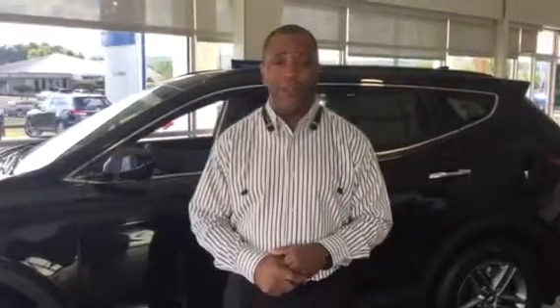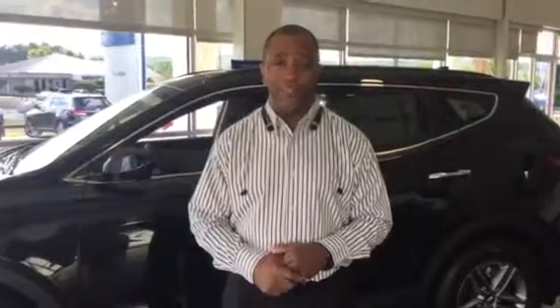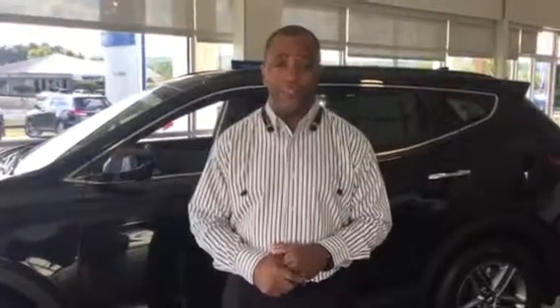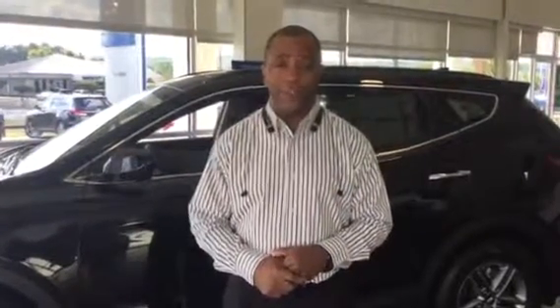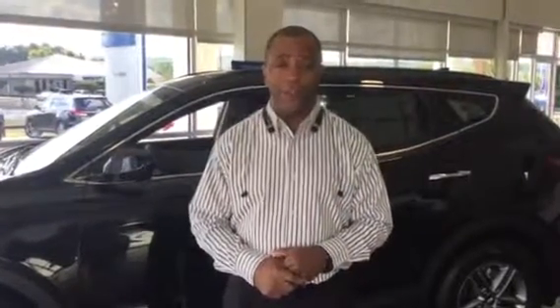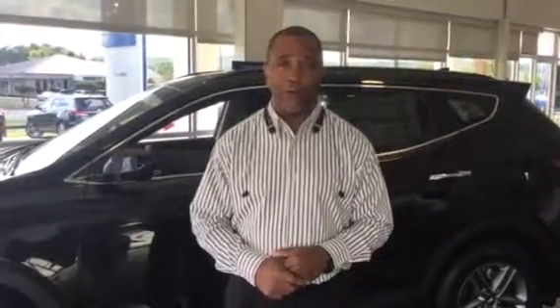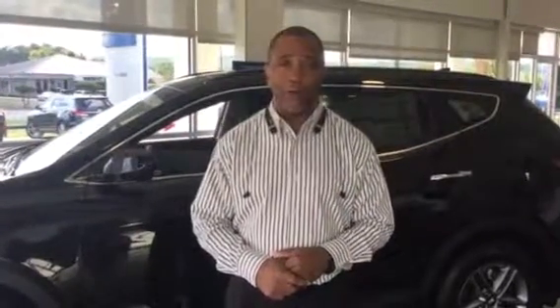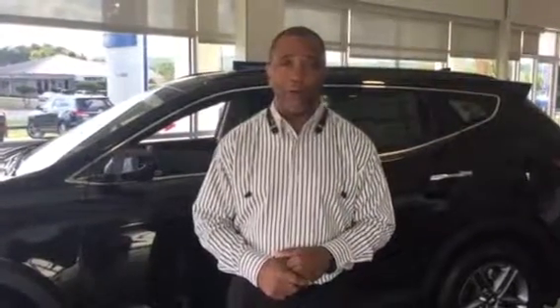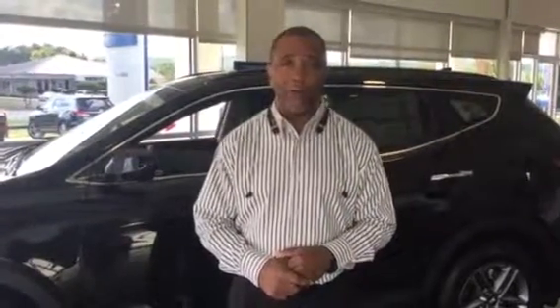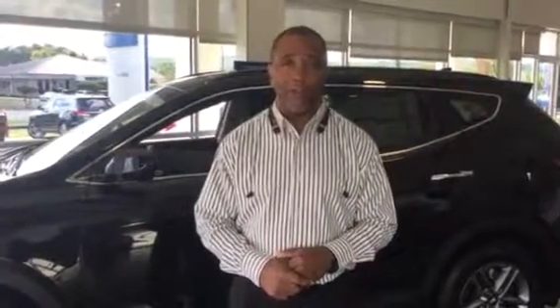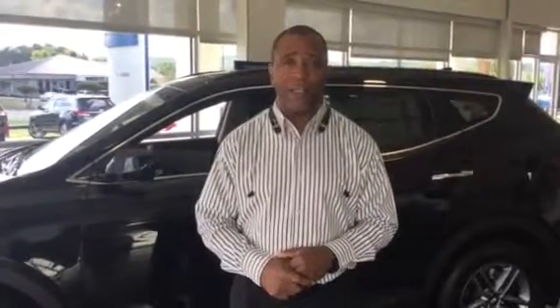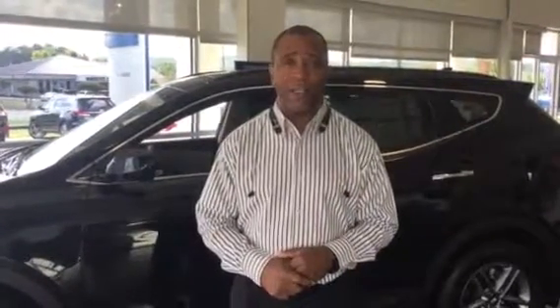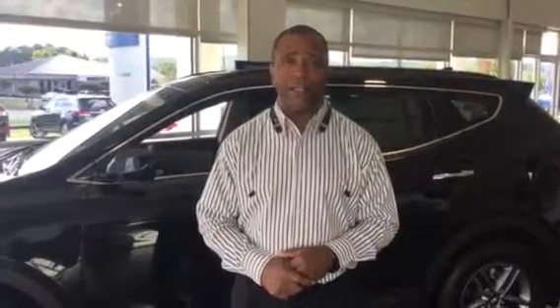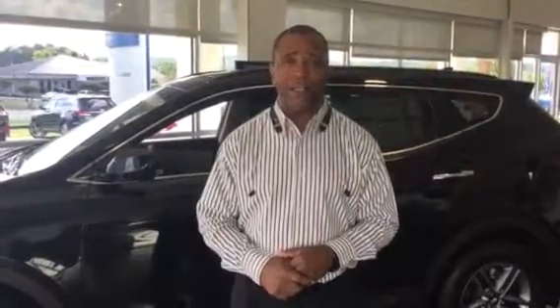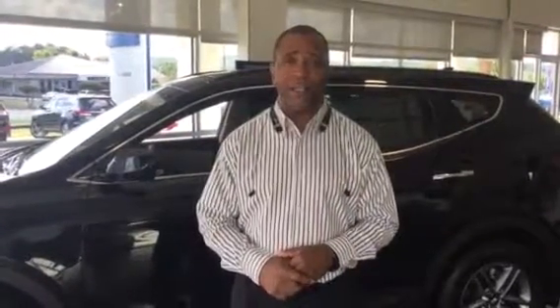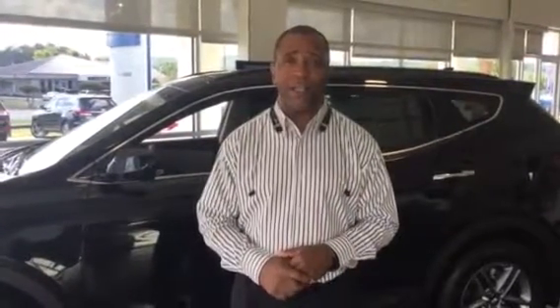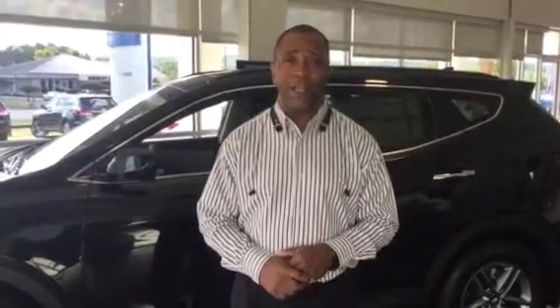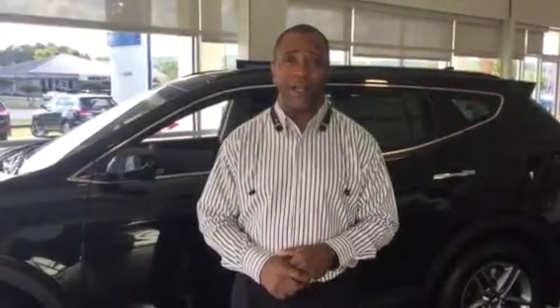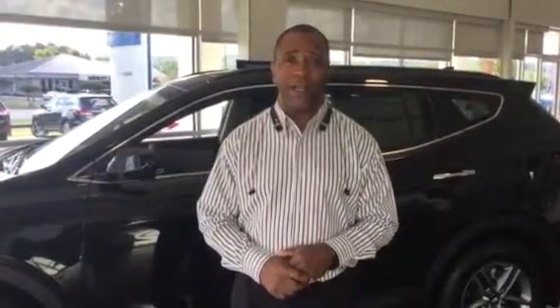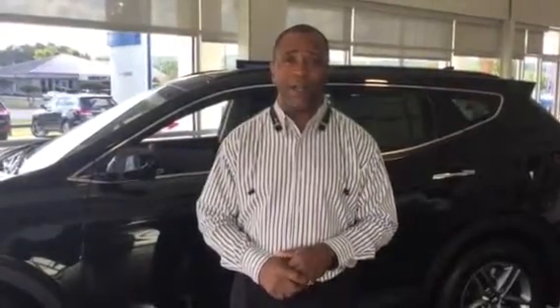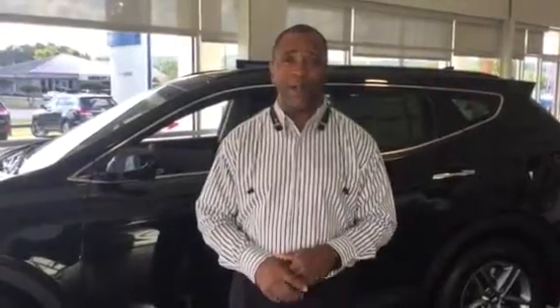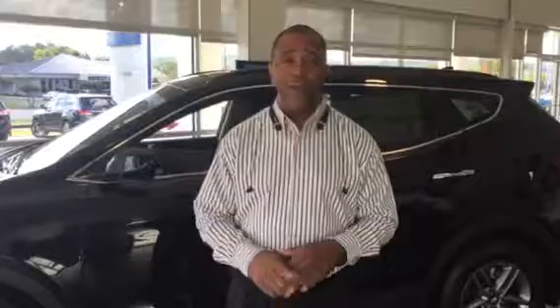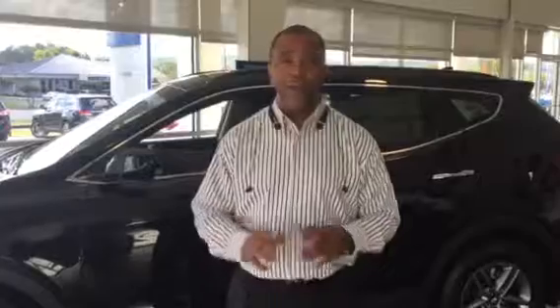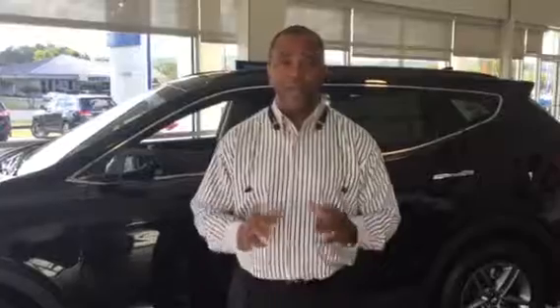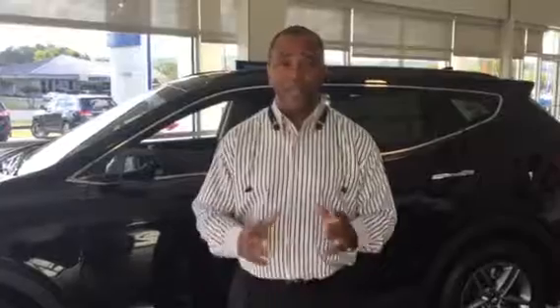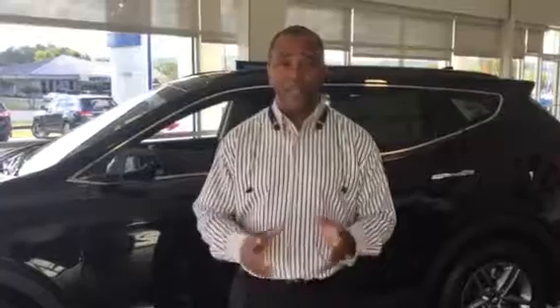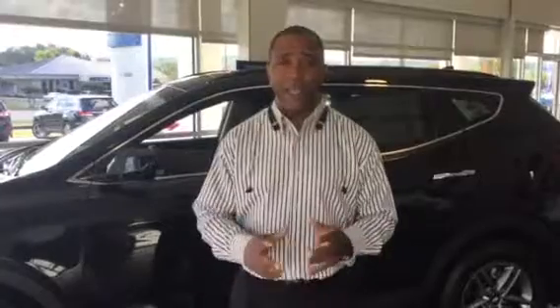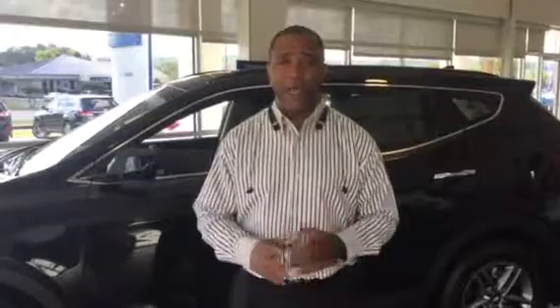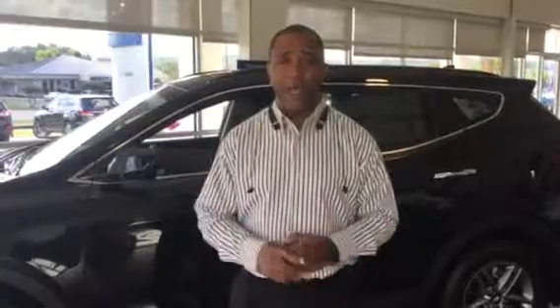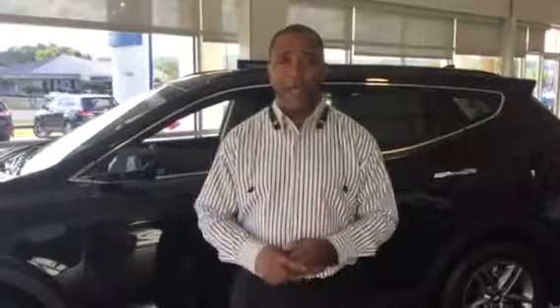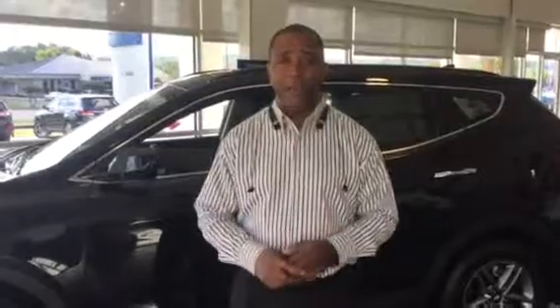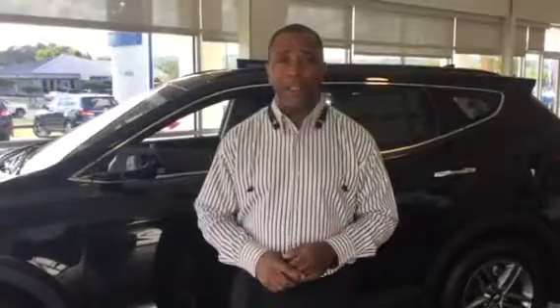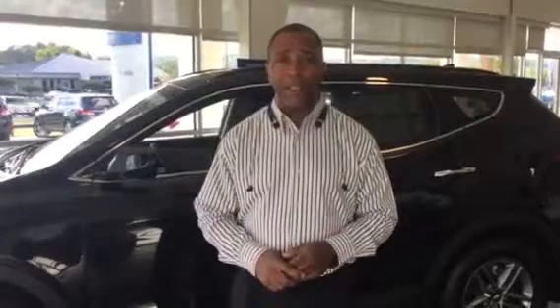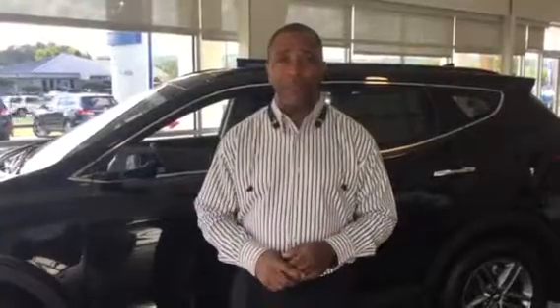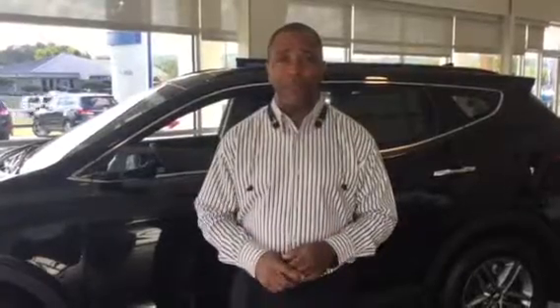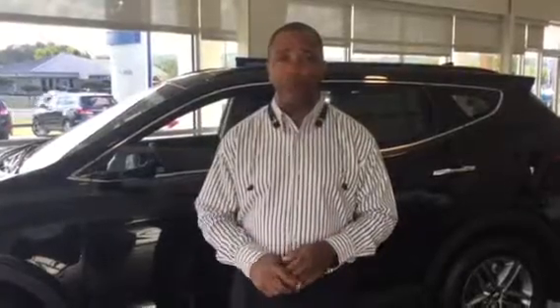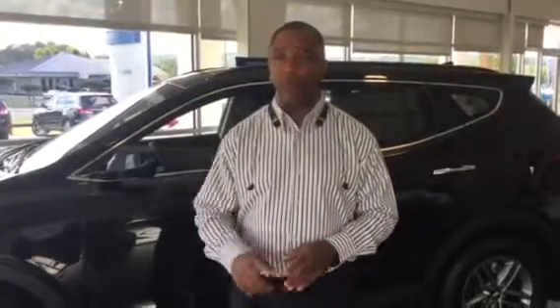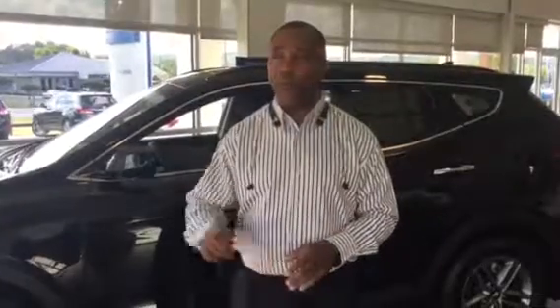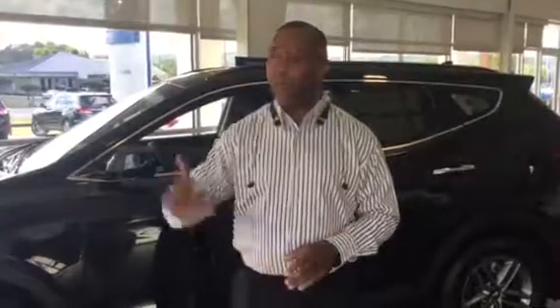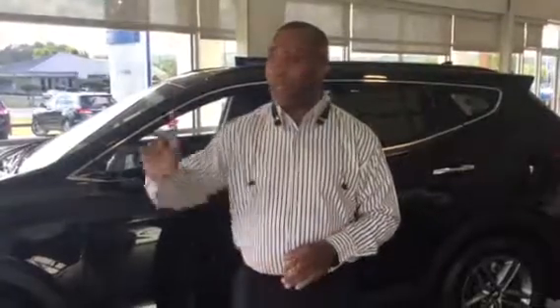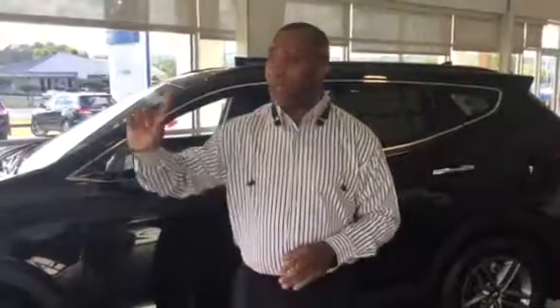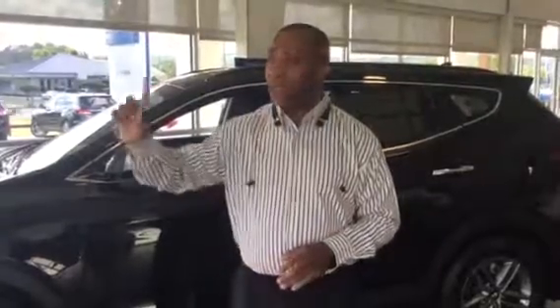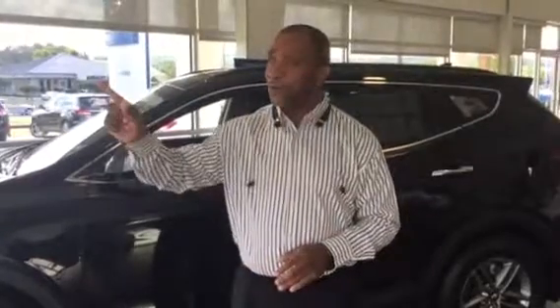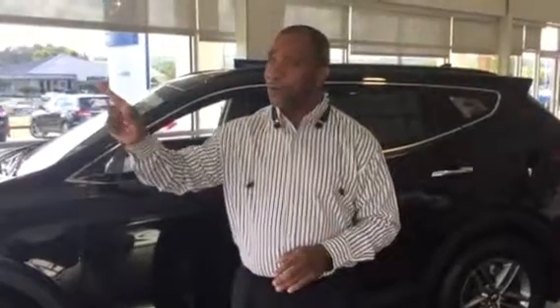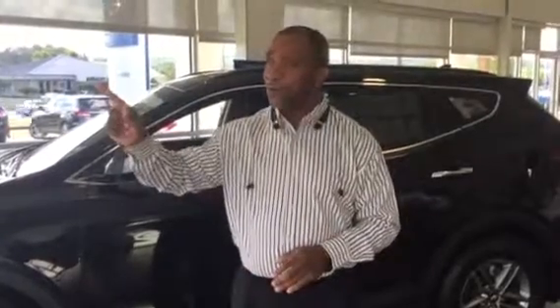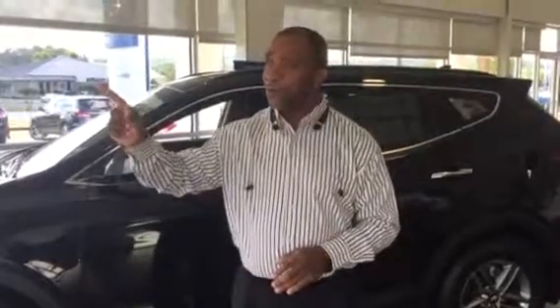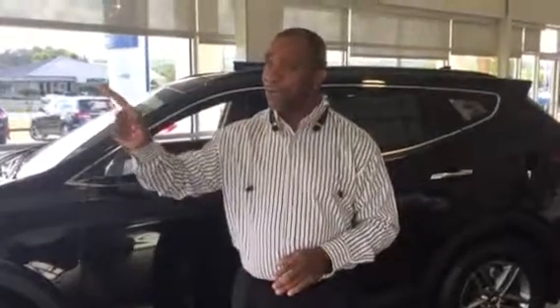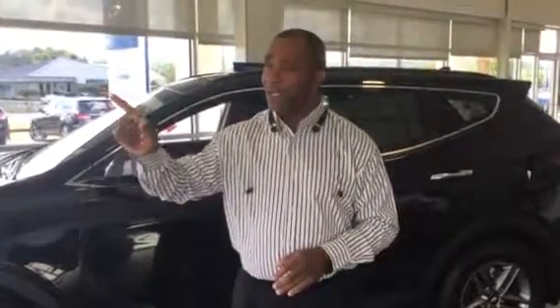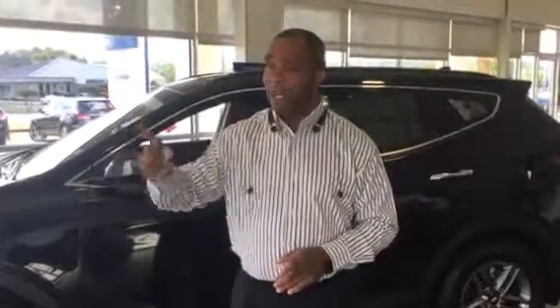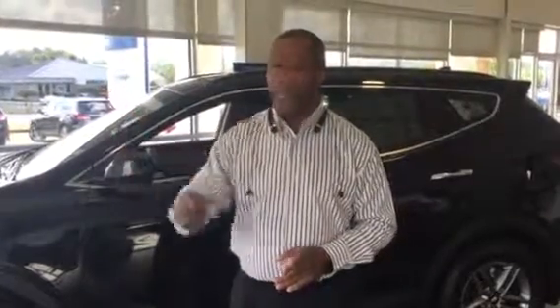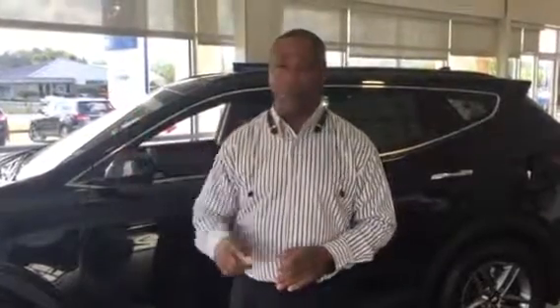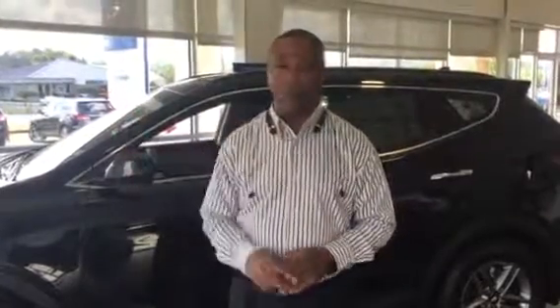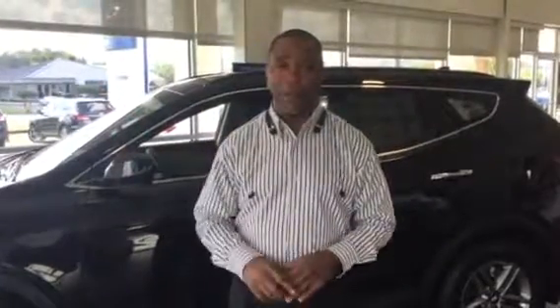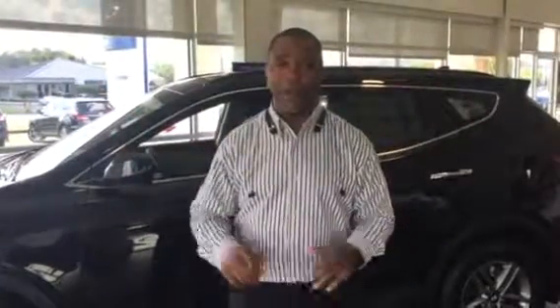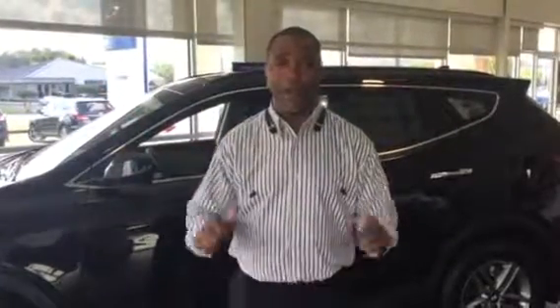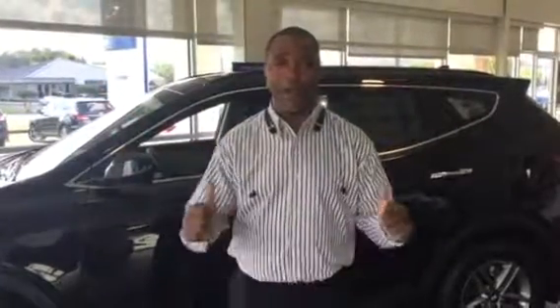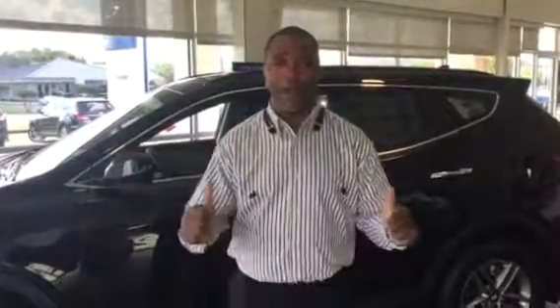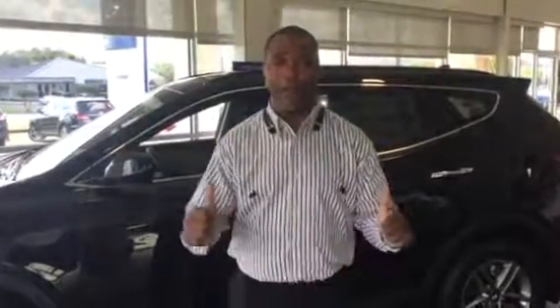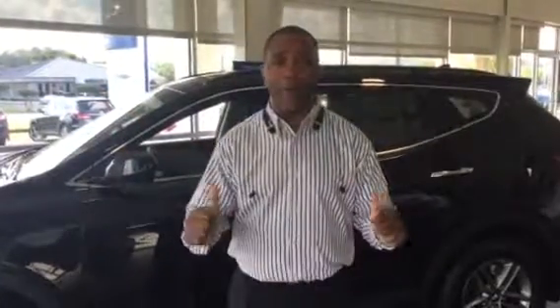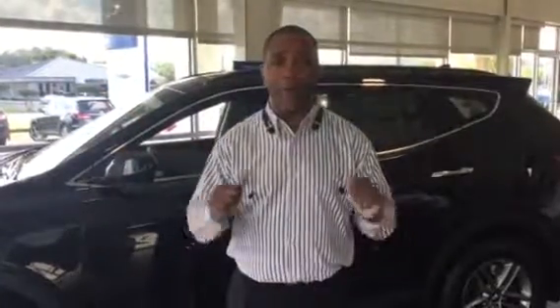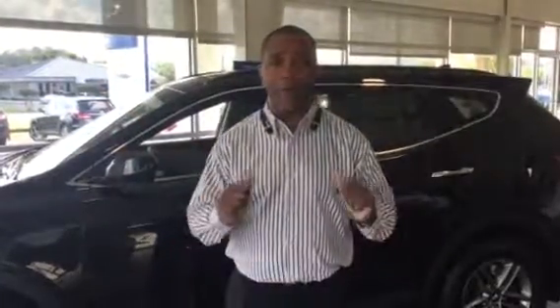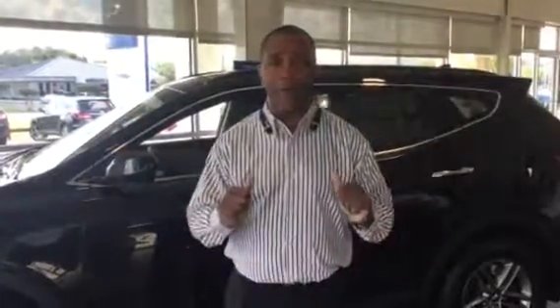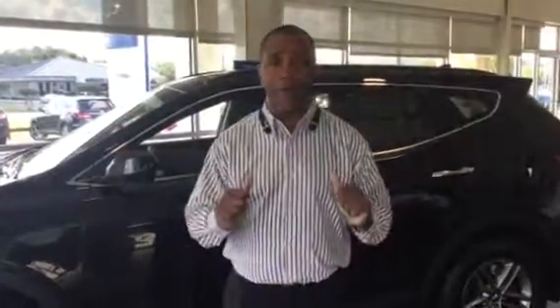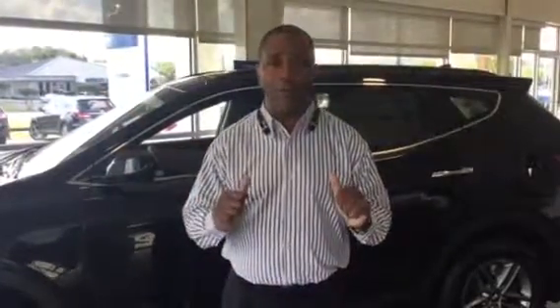This is Tony Finley coming to you live at Tamron Hyundai in Hoover, one mile up the road from the Galleria on Highway 31.